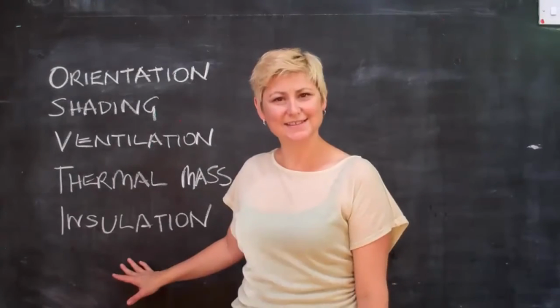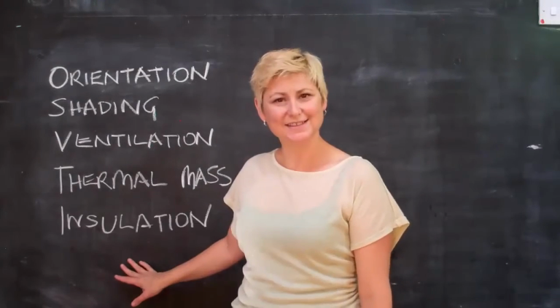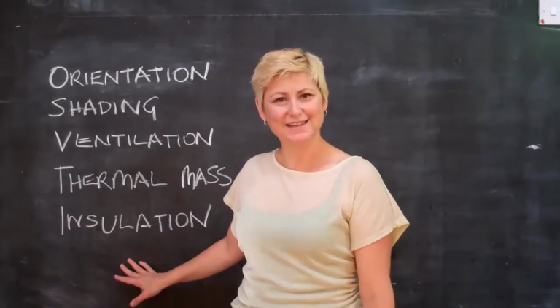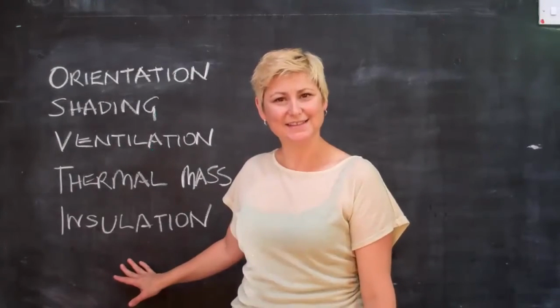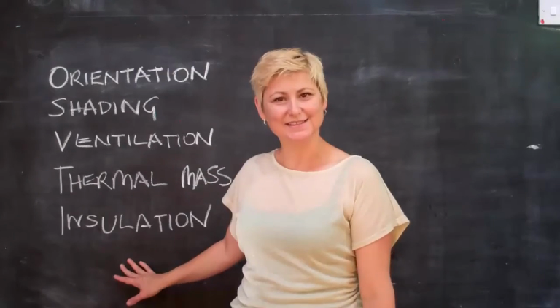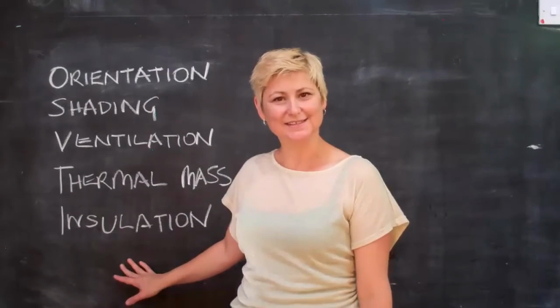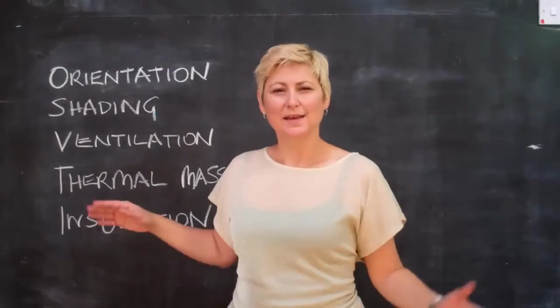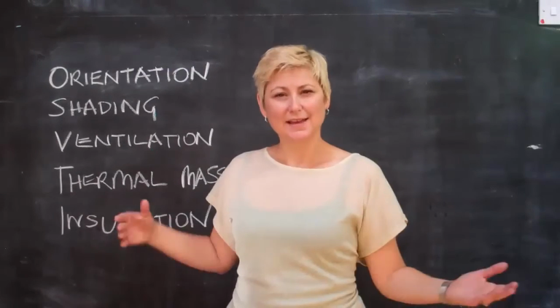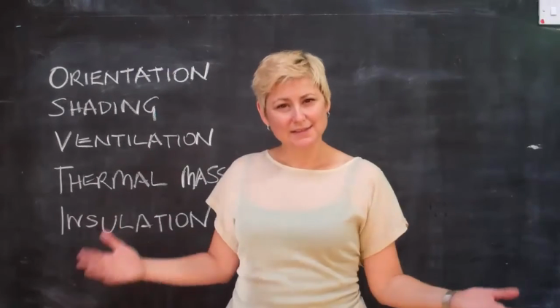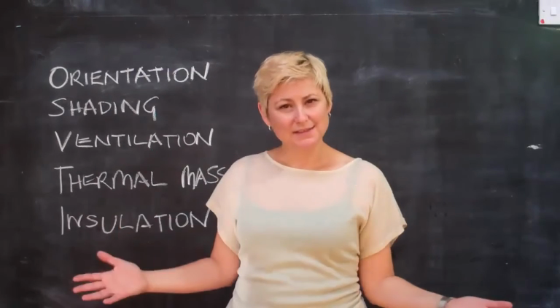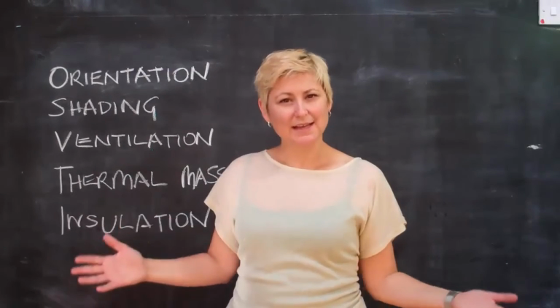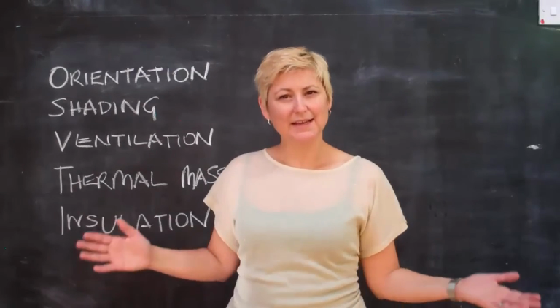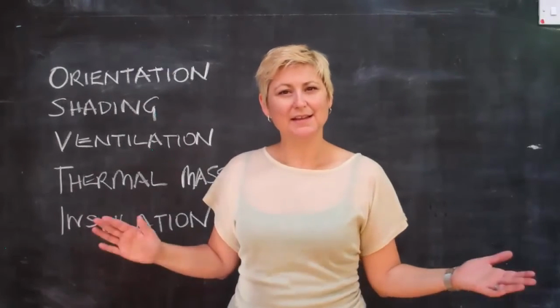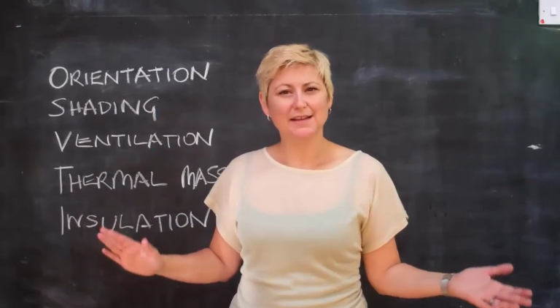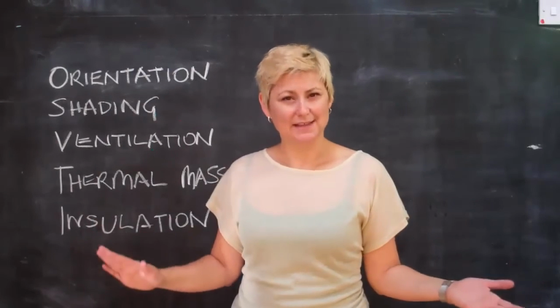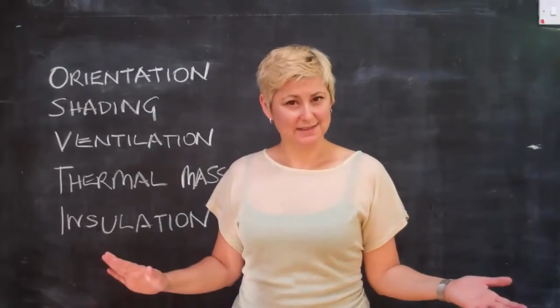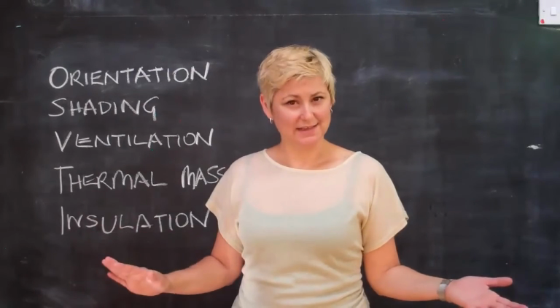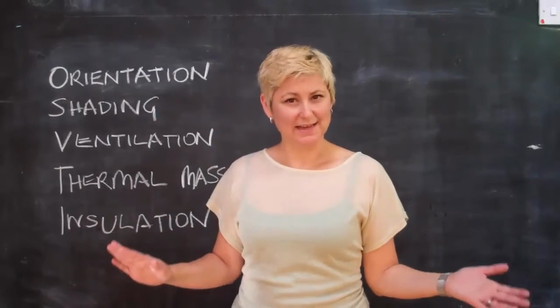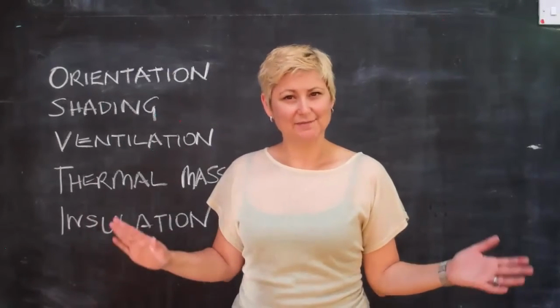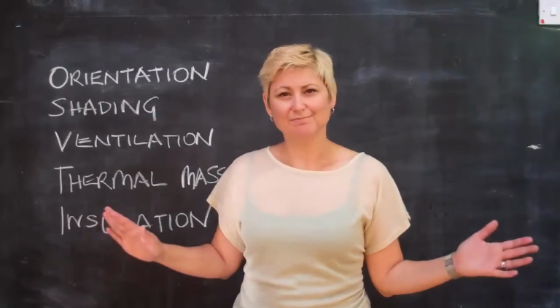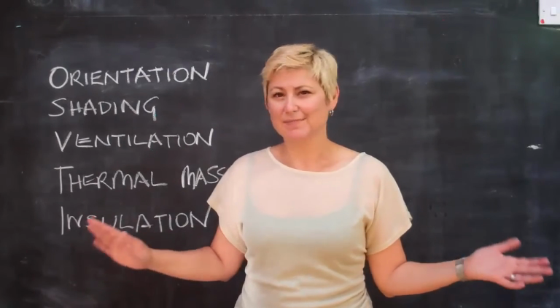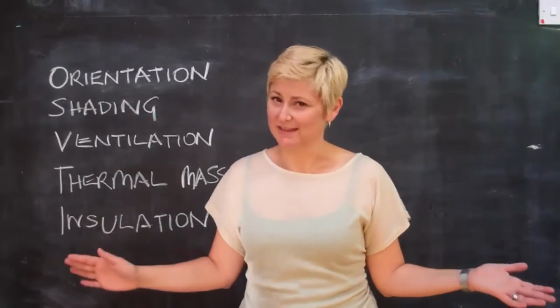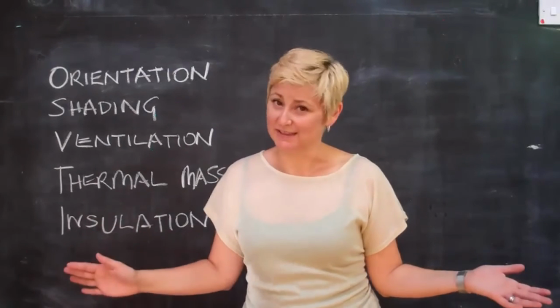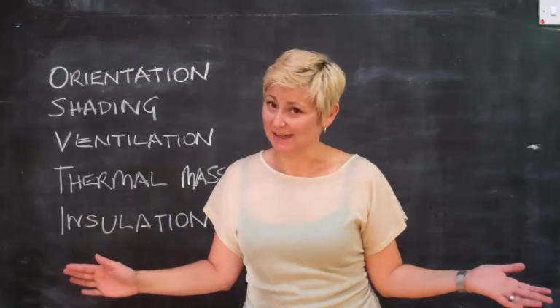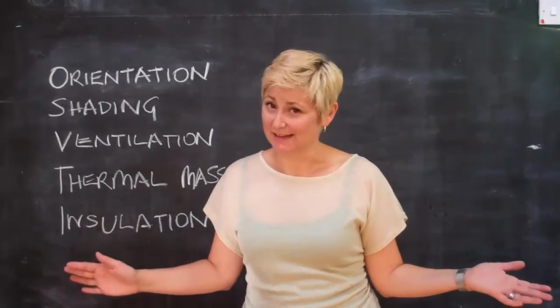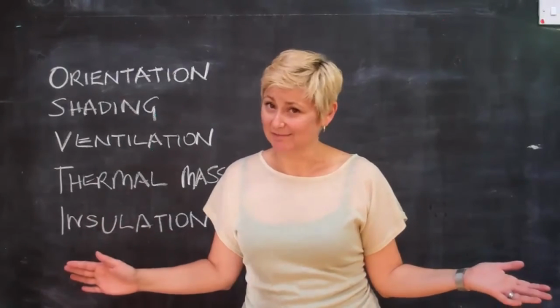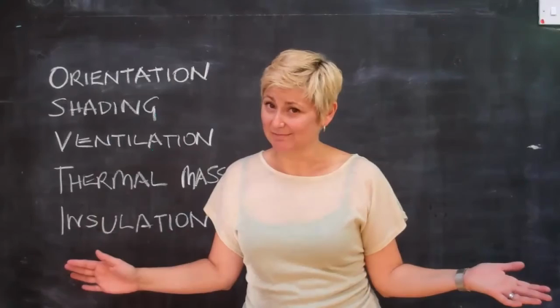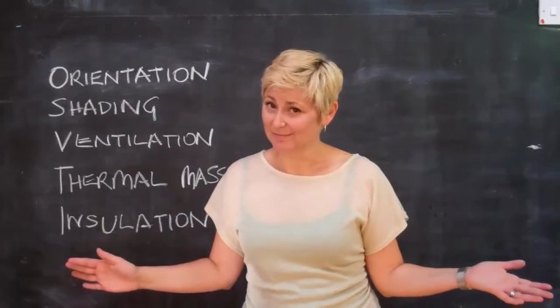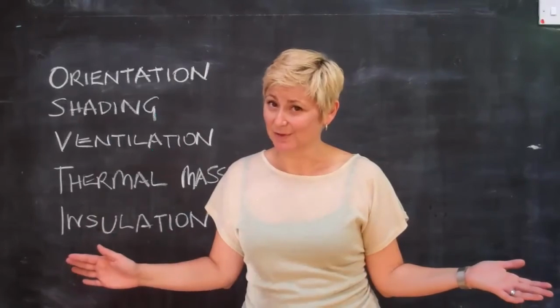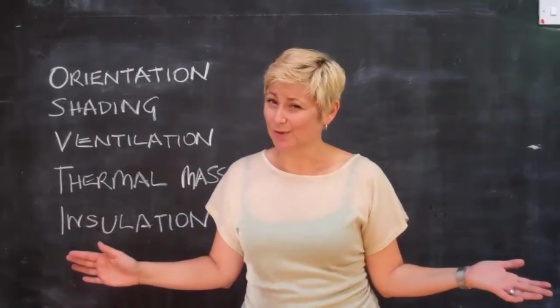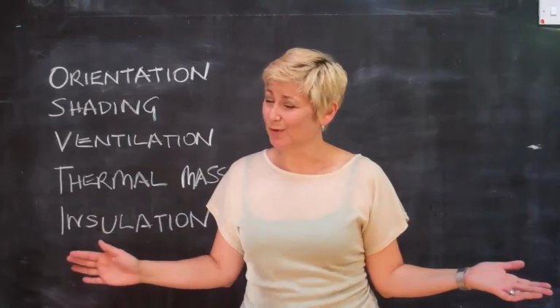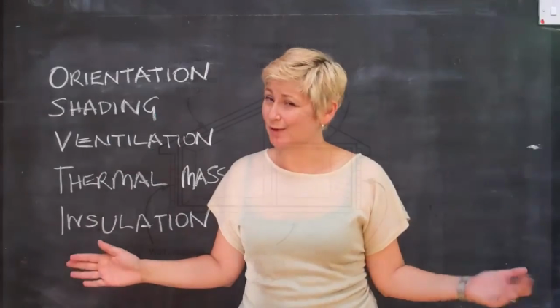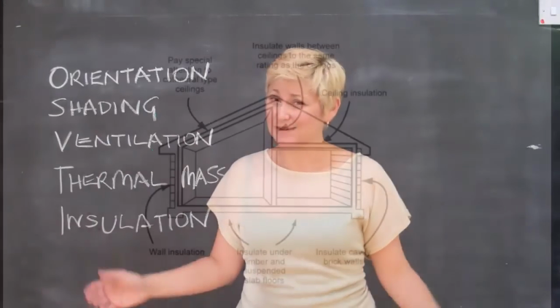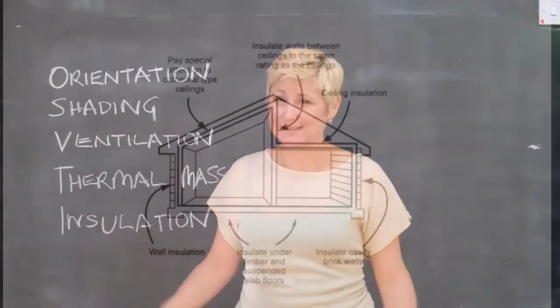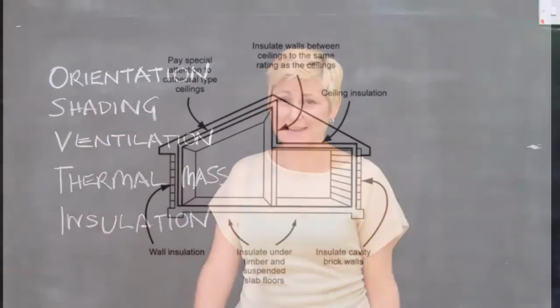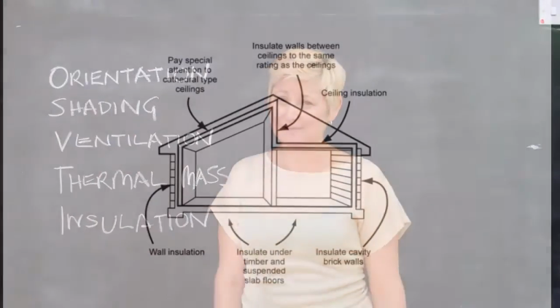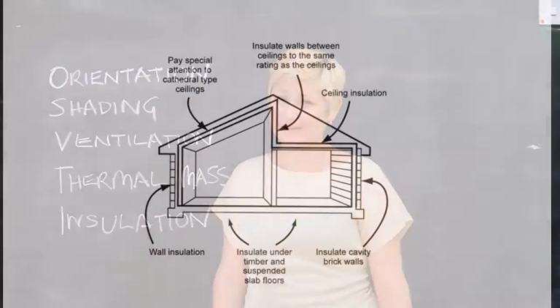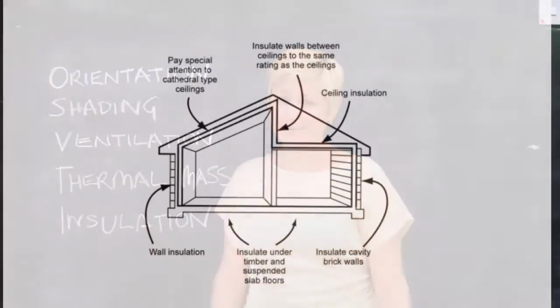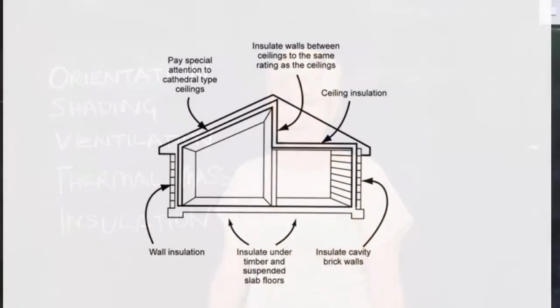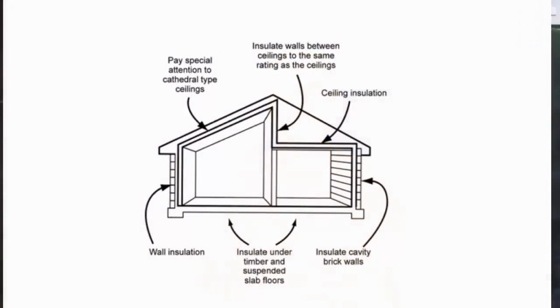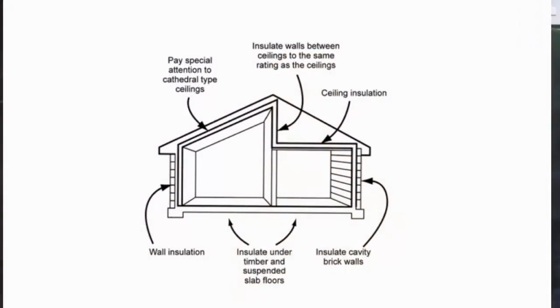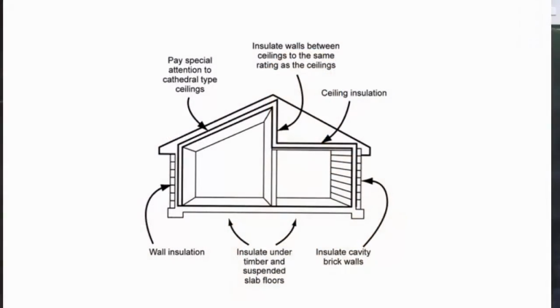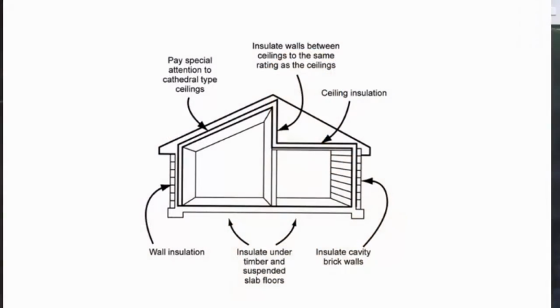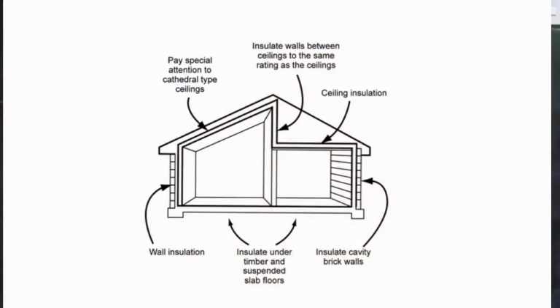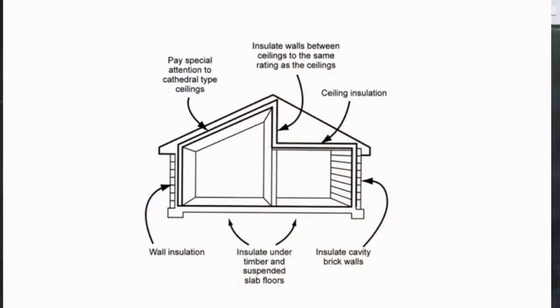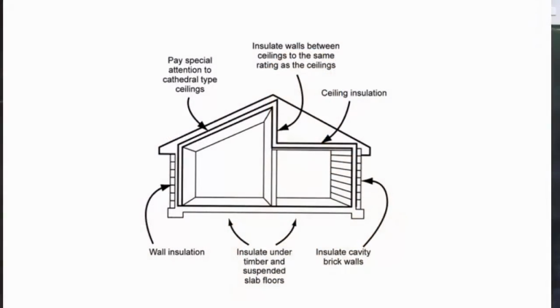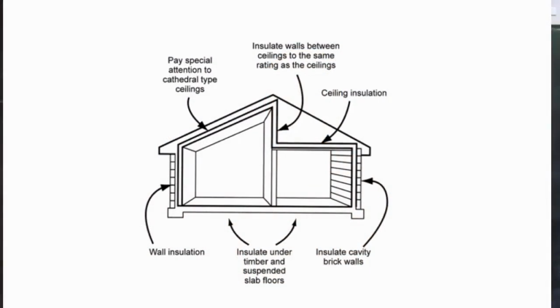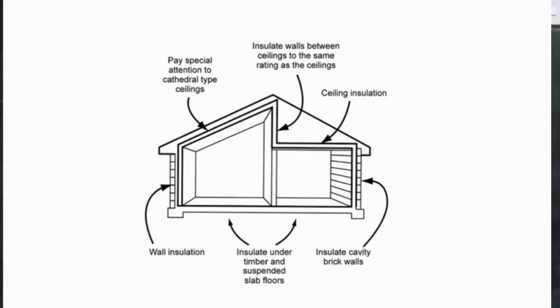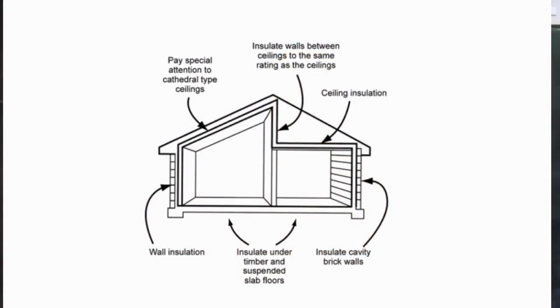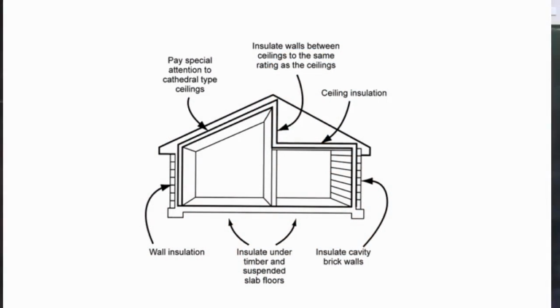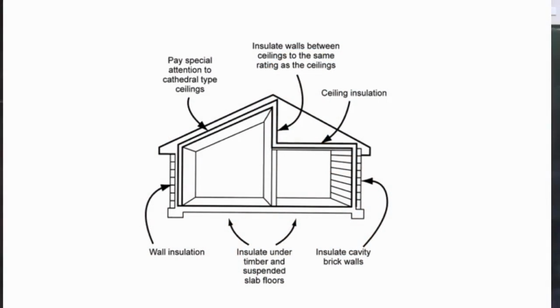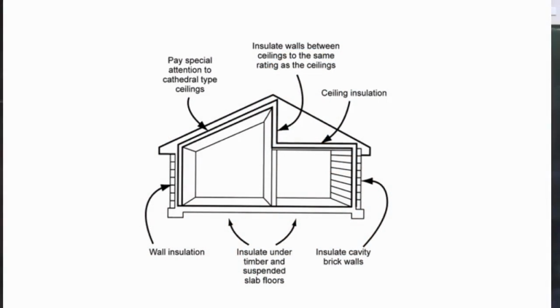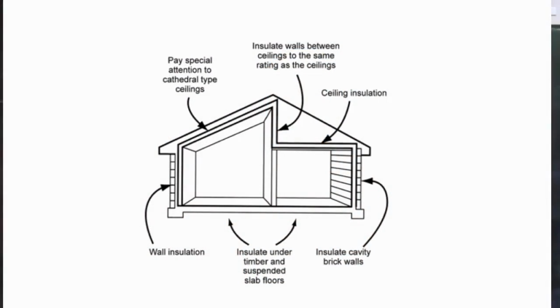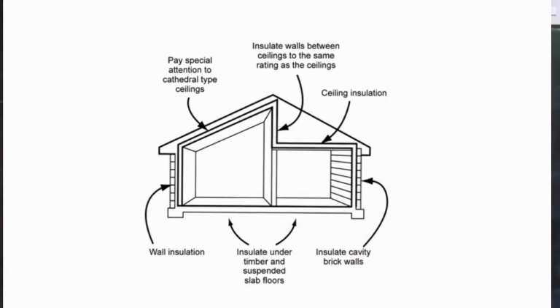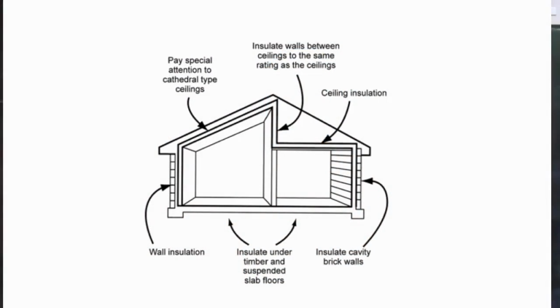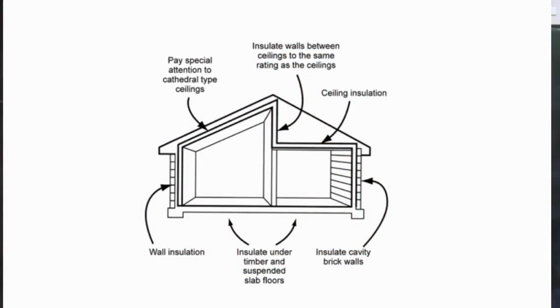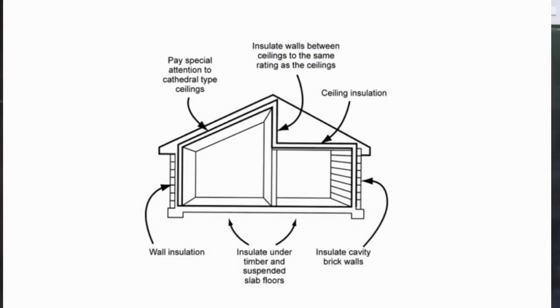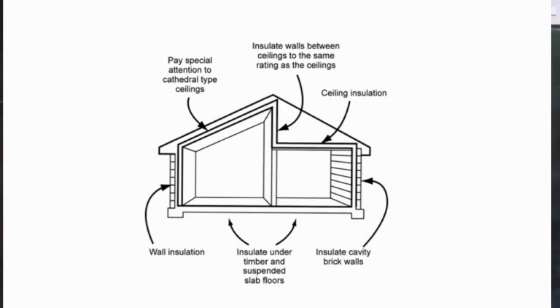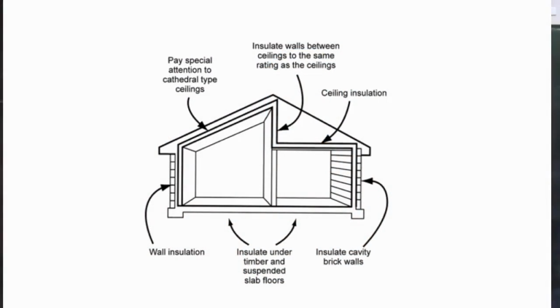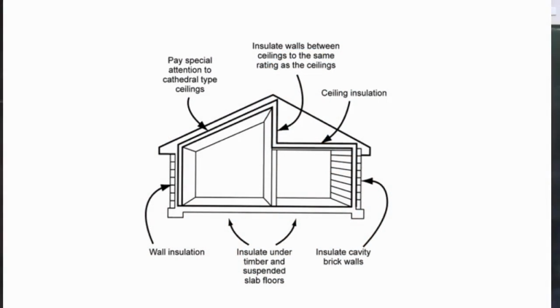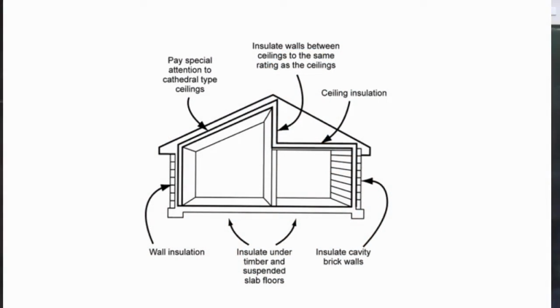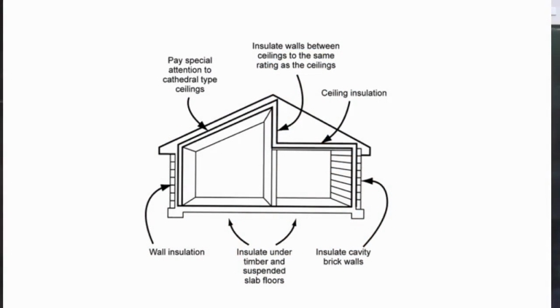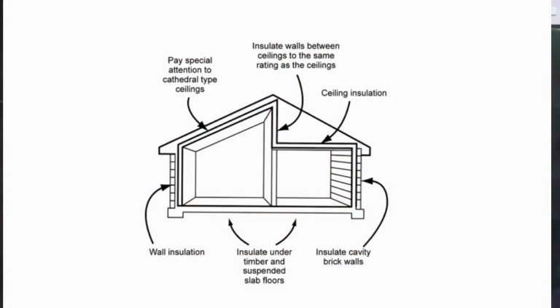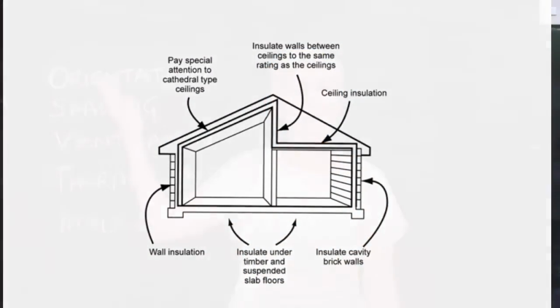Insulation. Insulate, insulate, insulate — or all those carefully managed temperatures will float out through your walls and your roof.